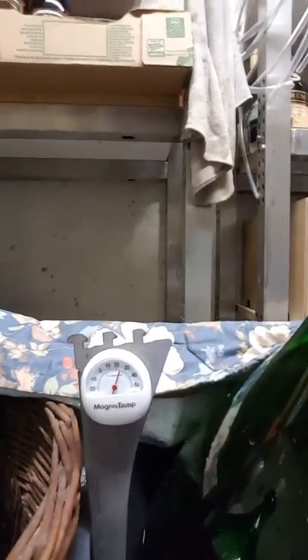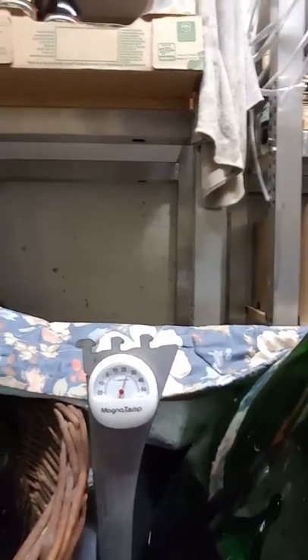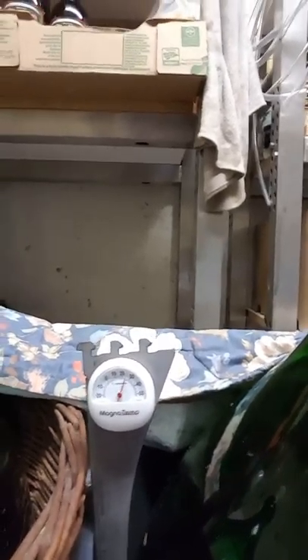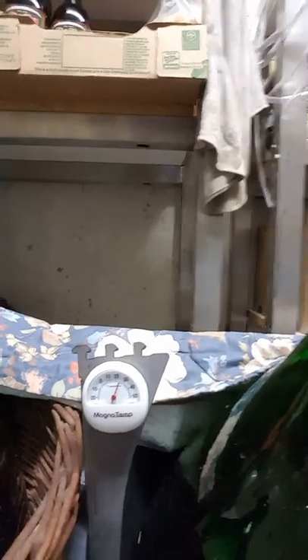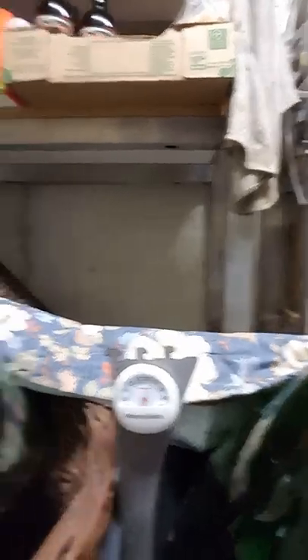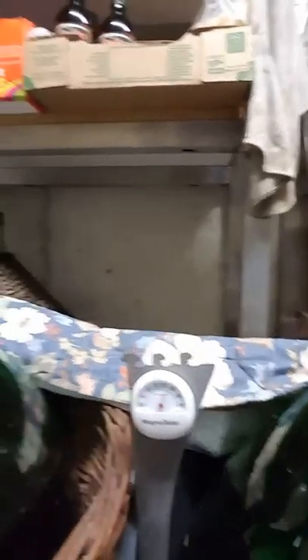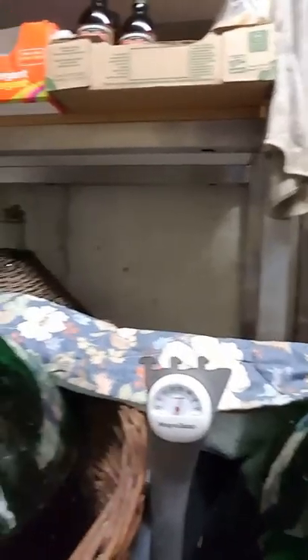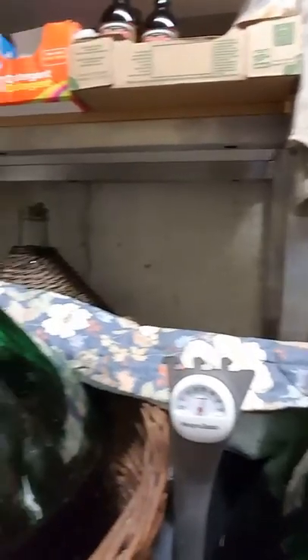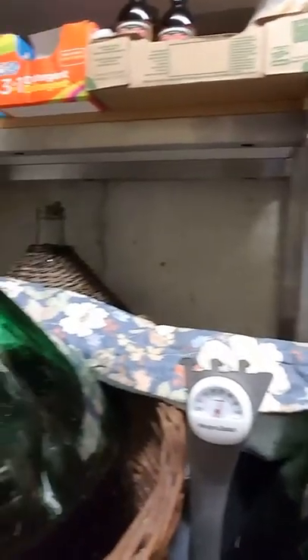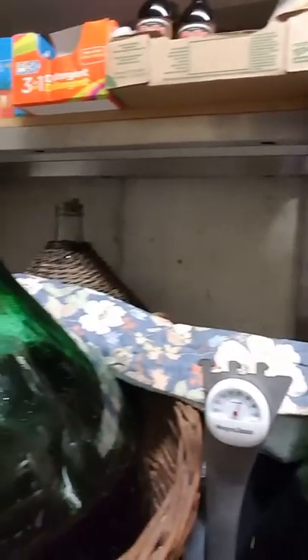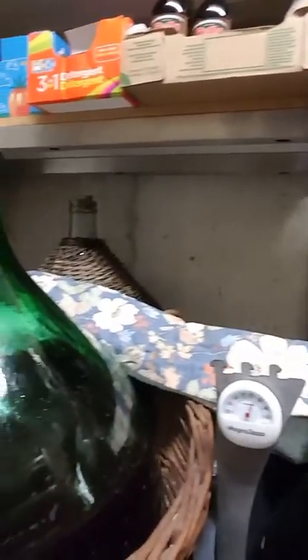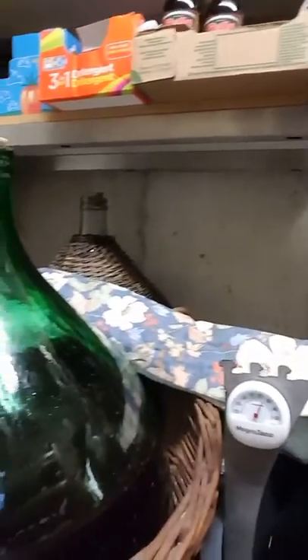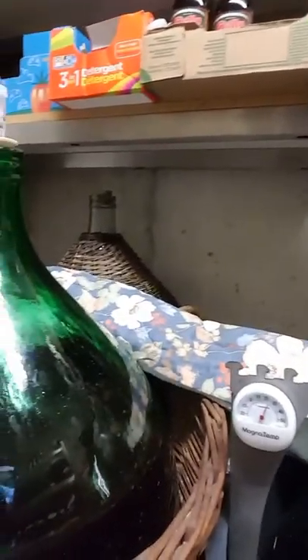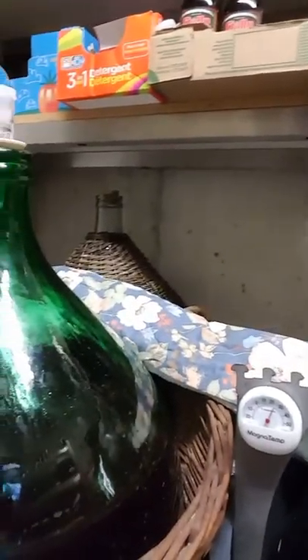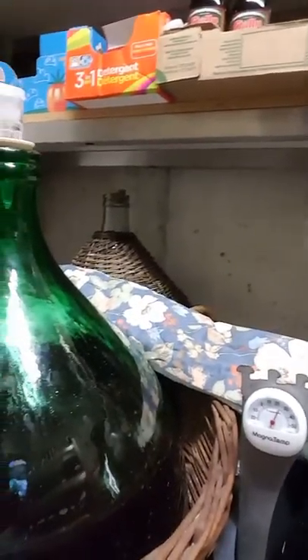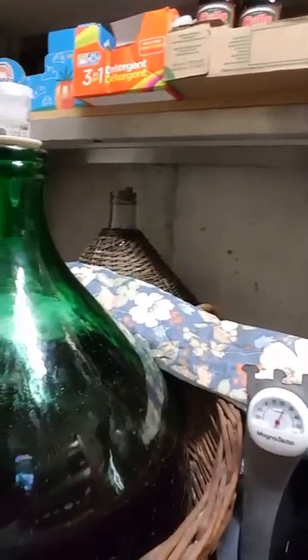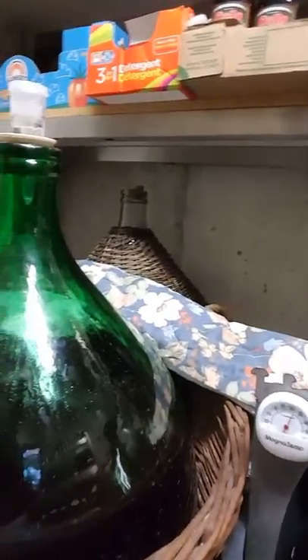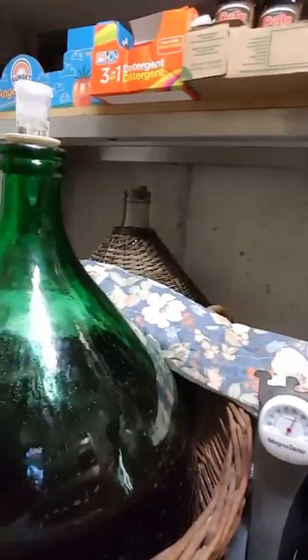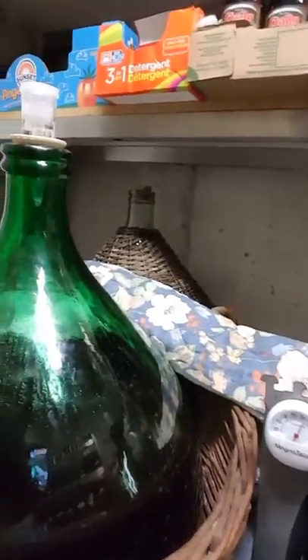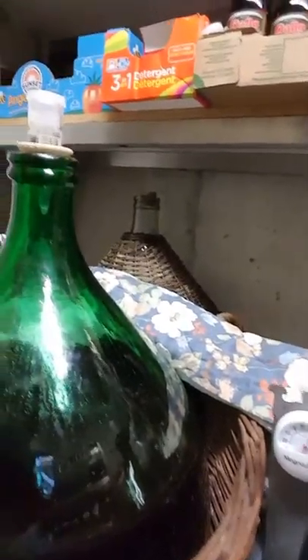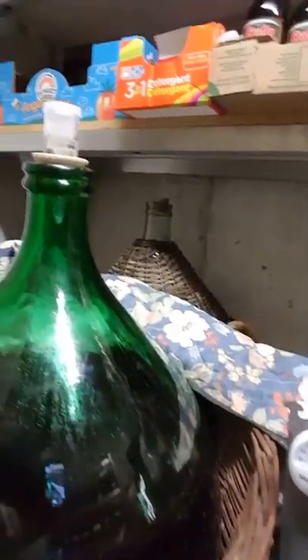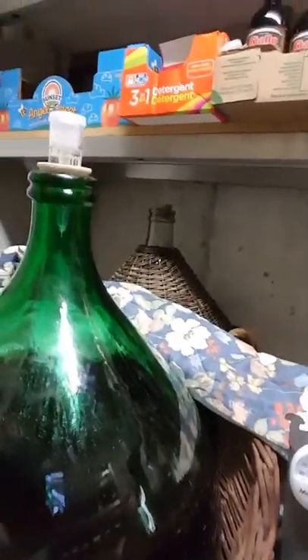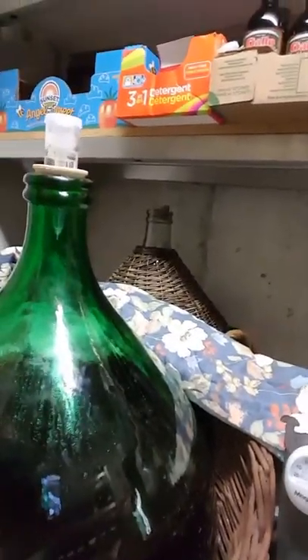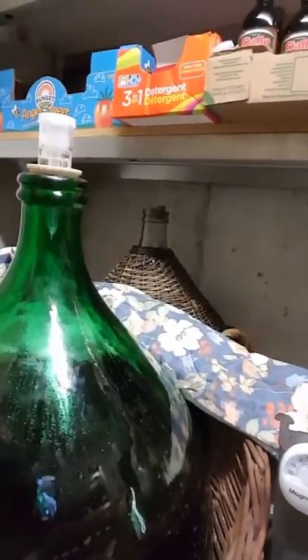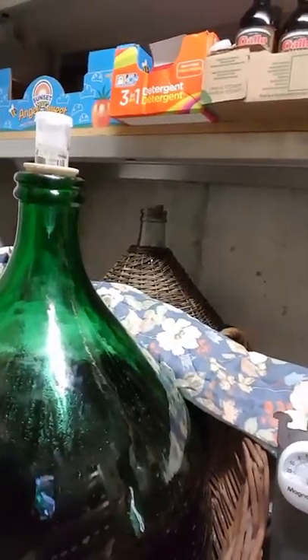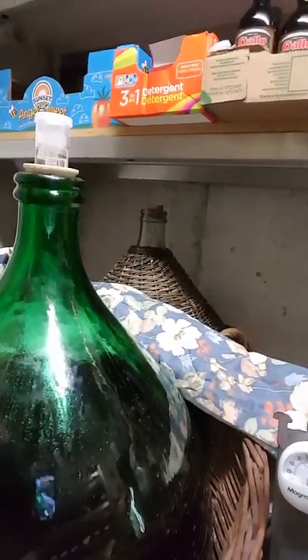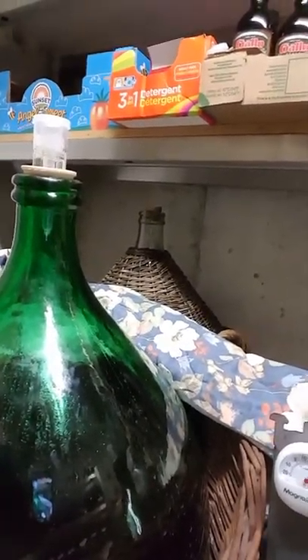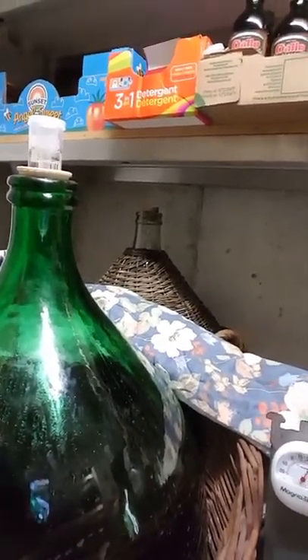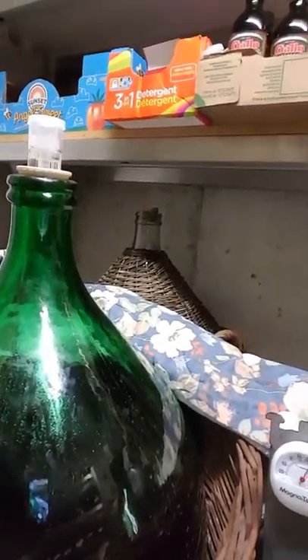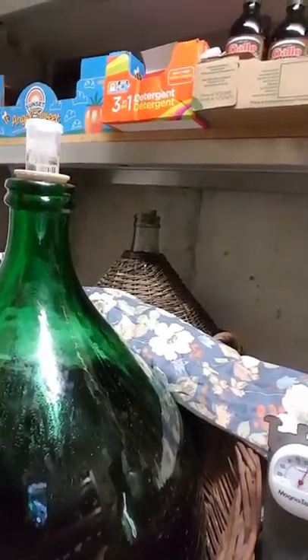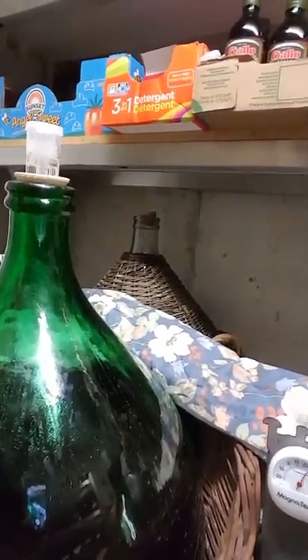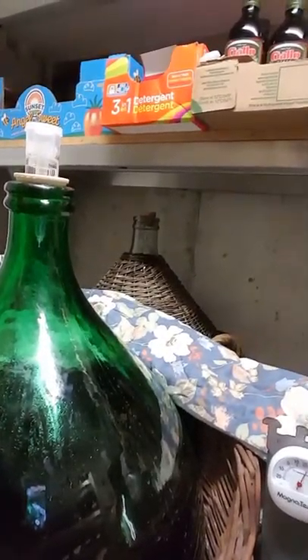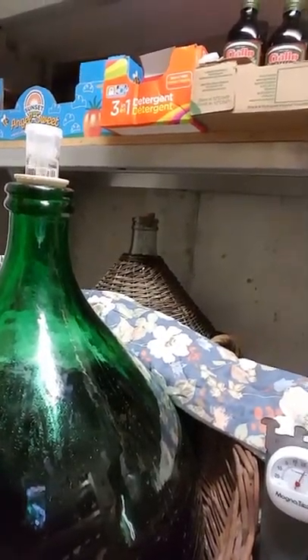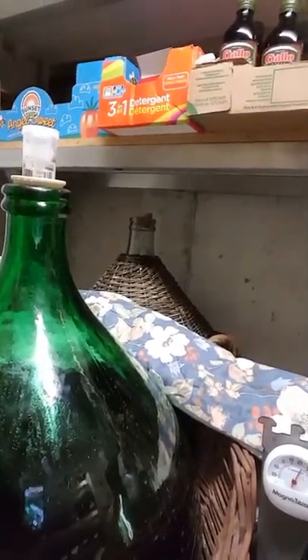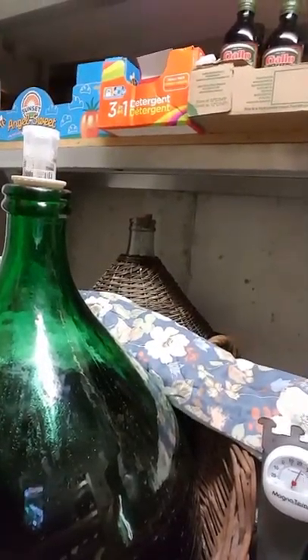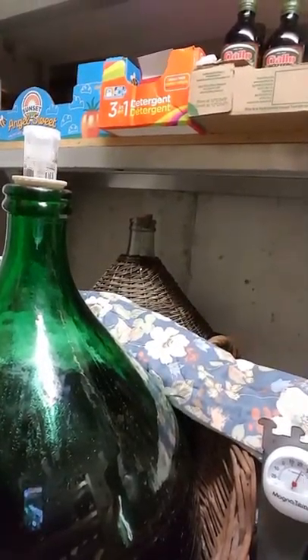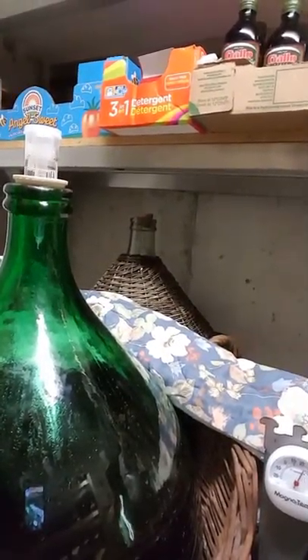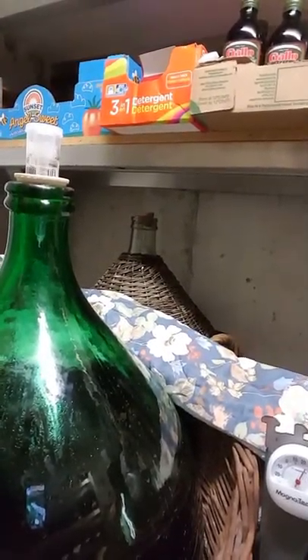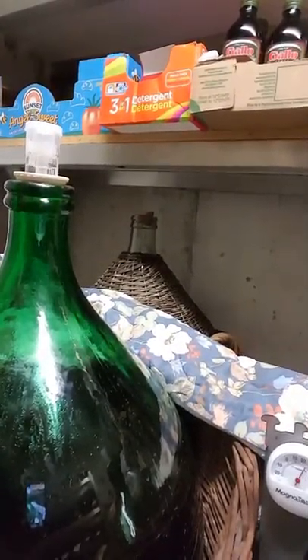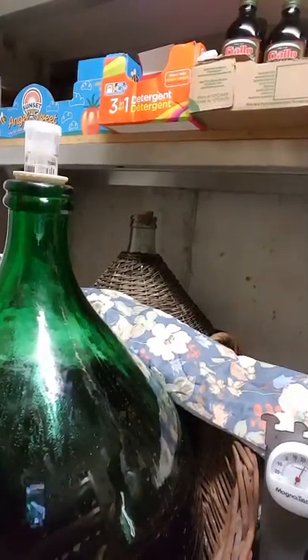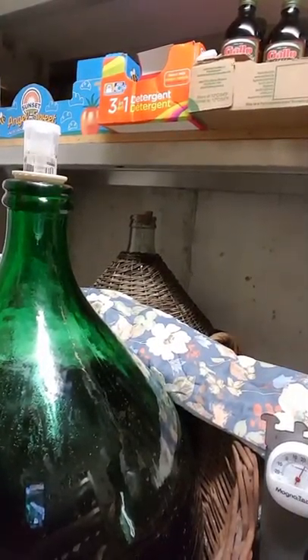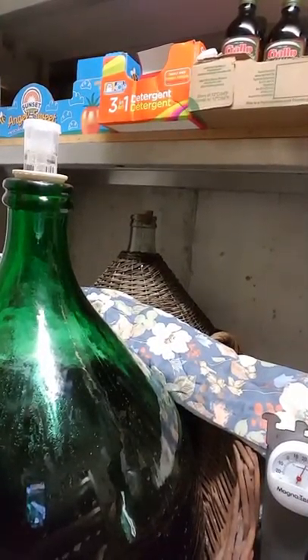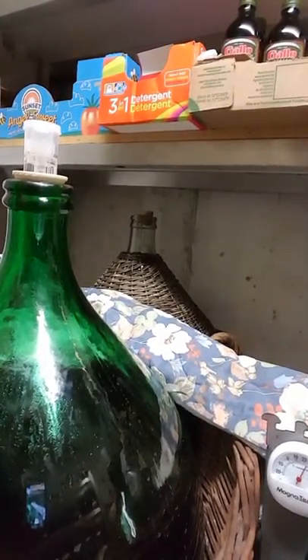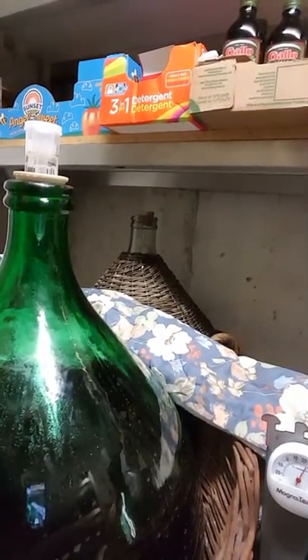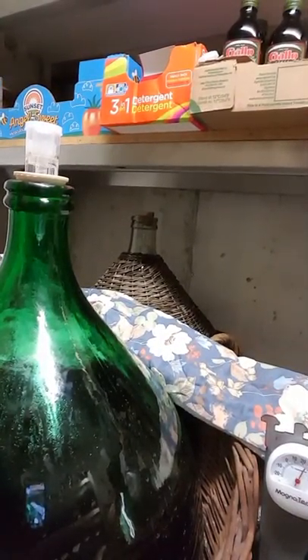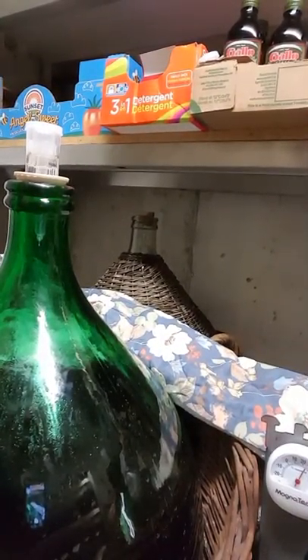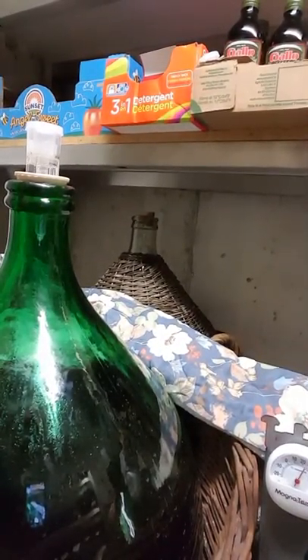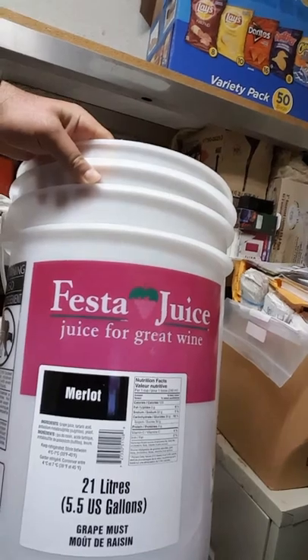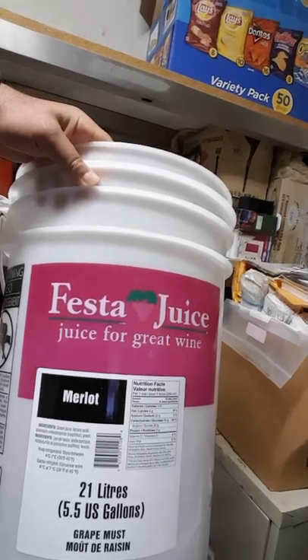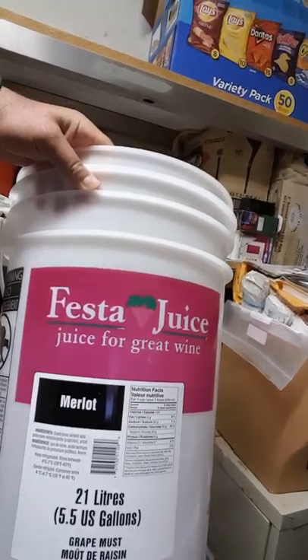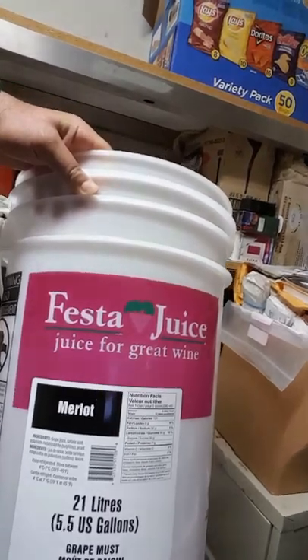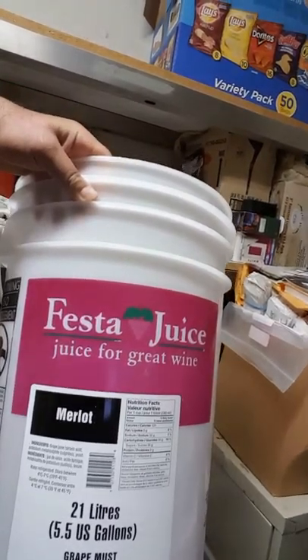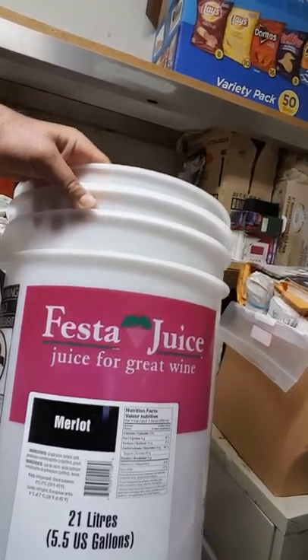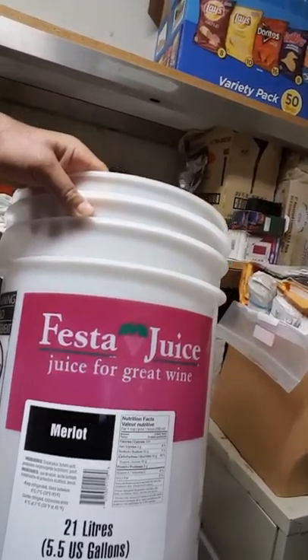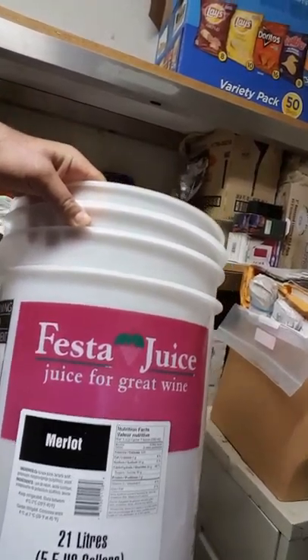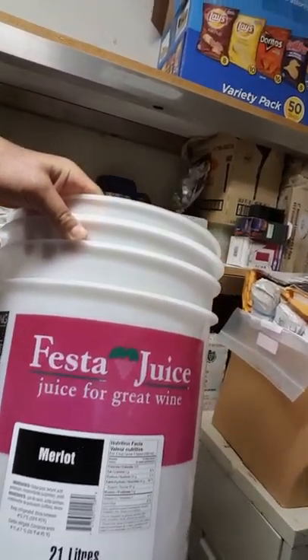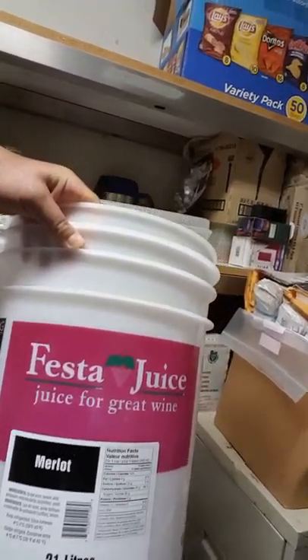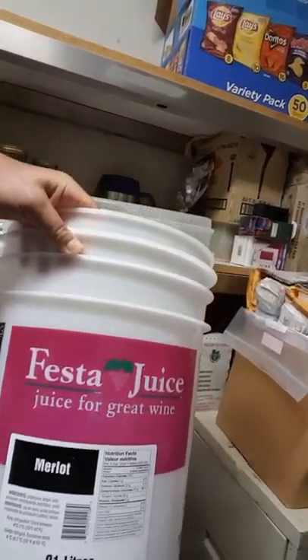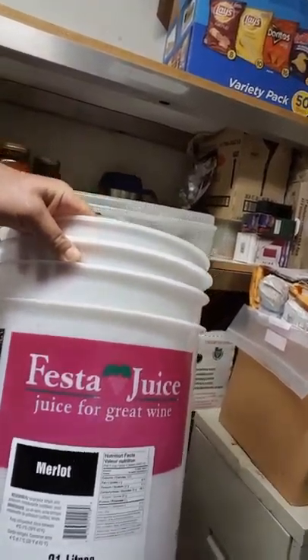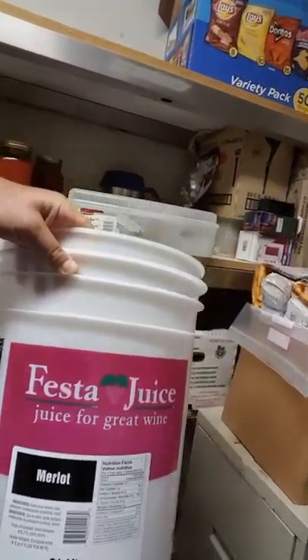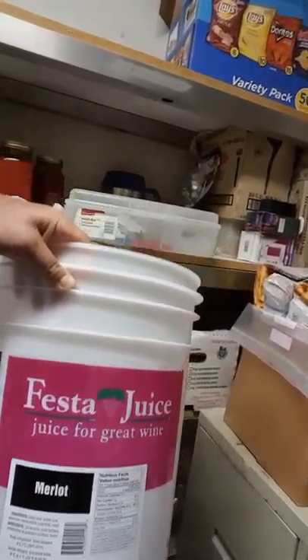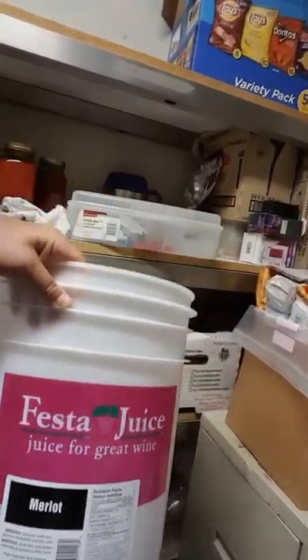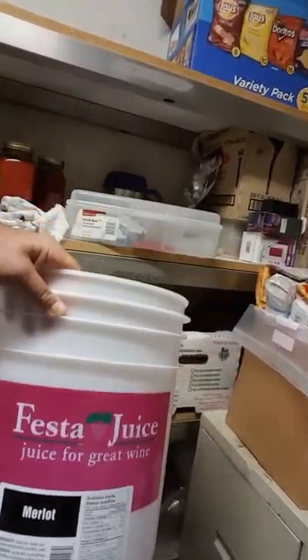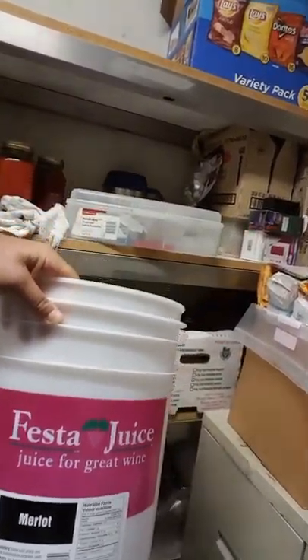You also want to keep the temperature in this room between 21 and 25 degrees Celsius. And I fill it only about three quarters full during fermentation.